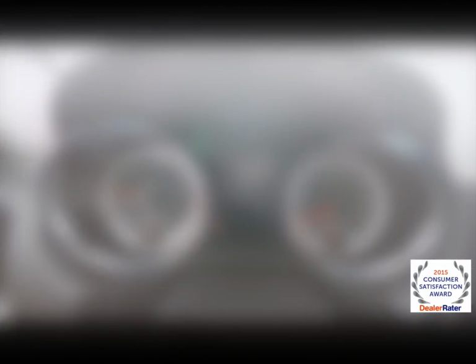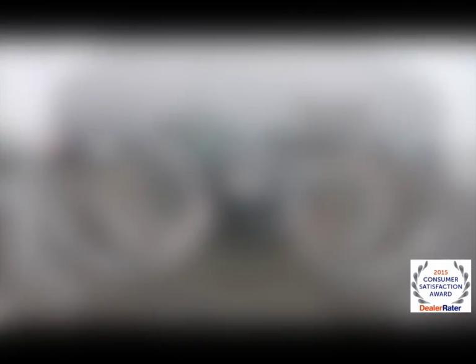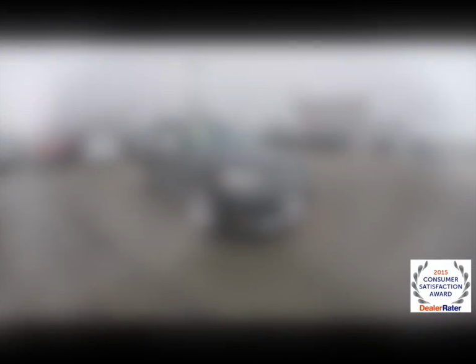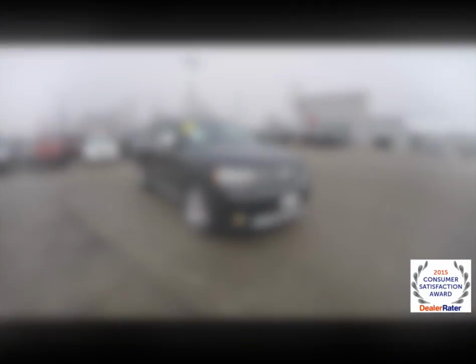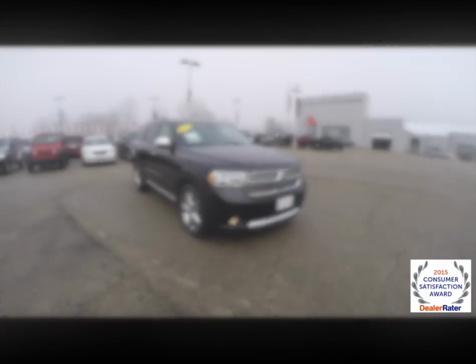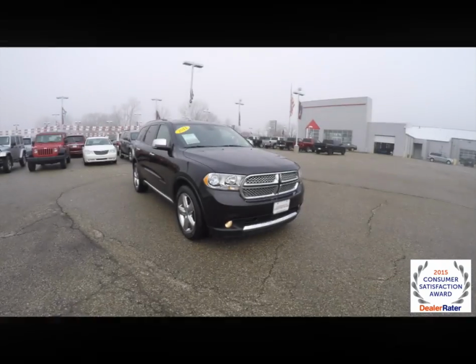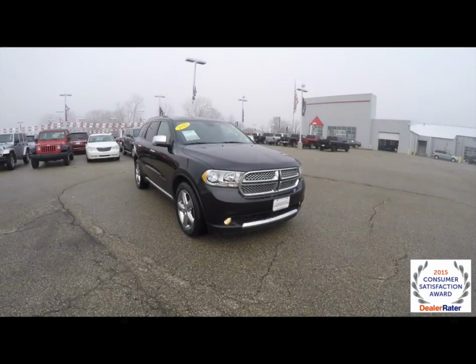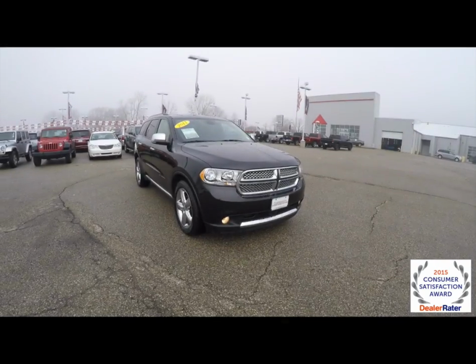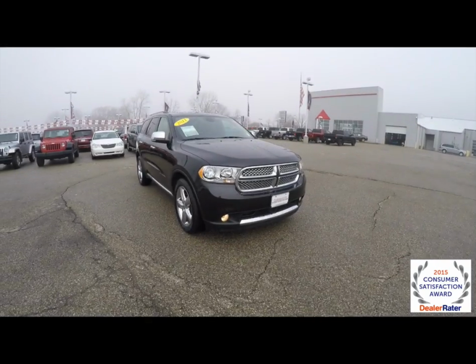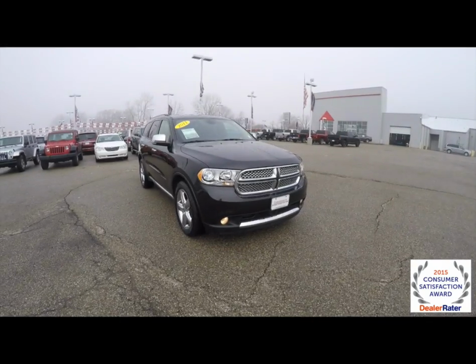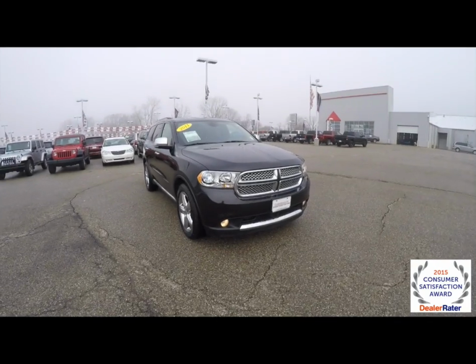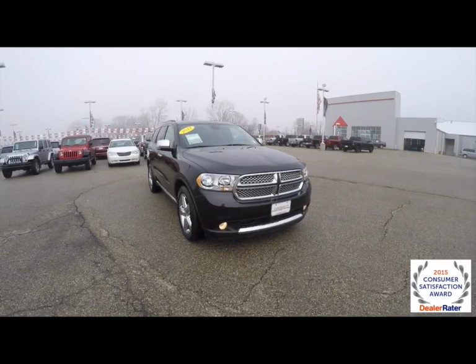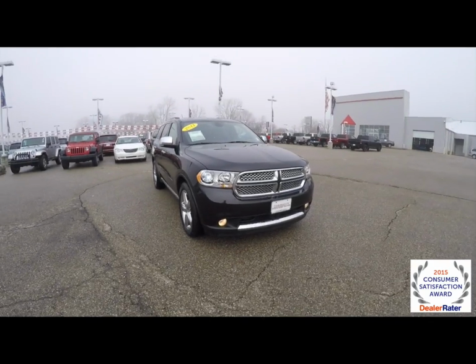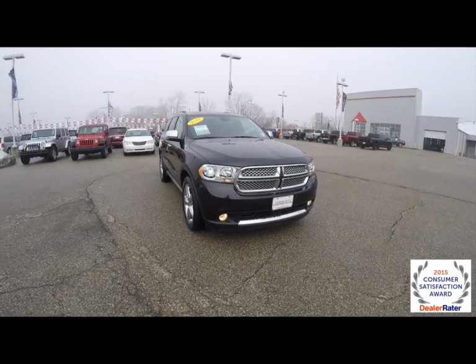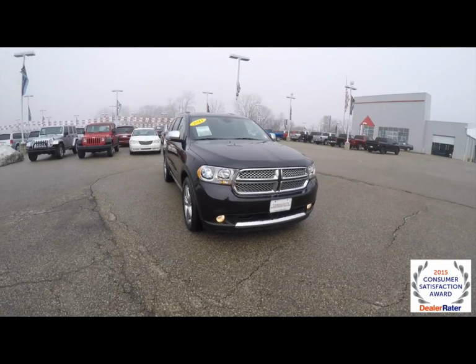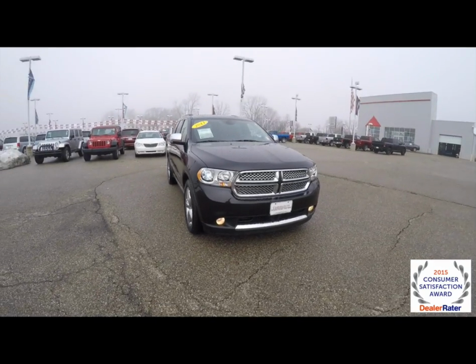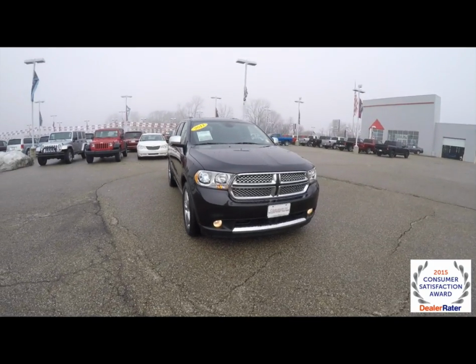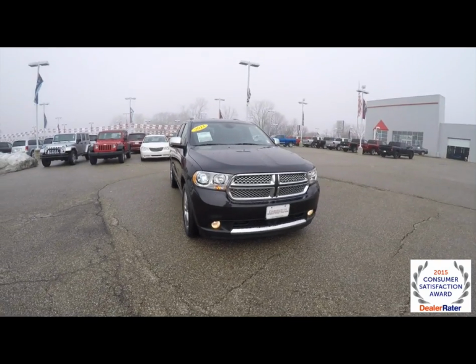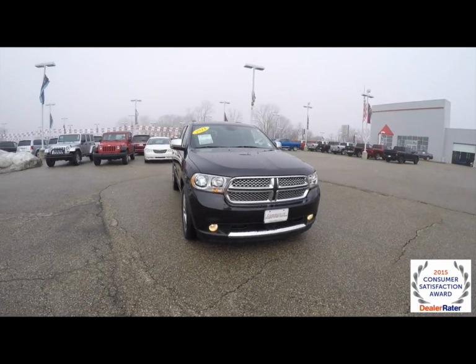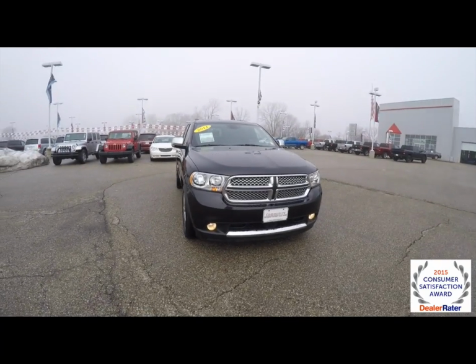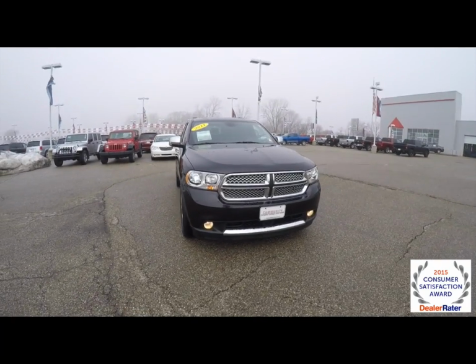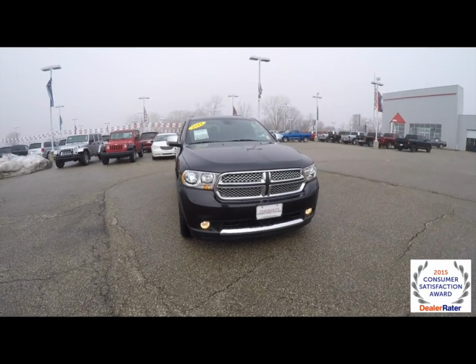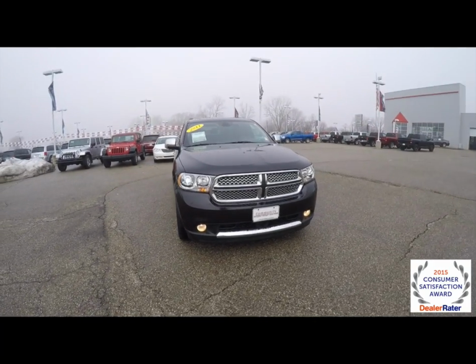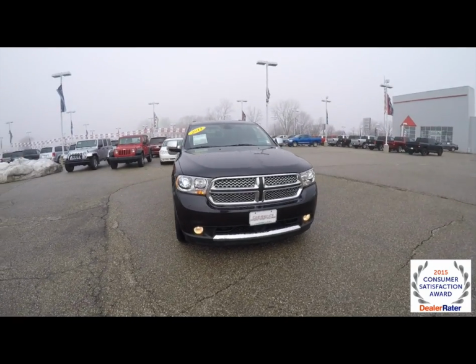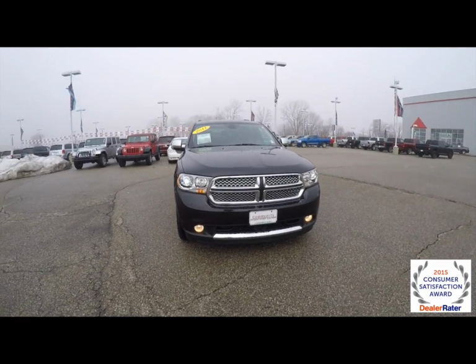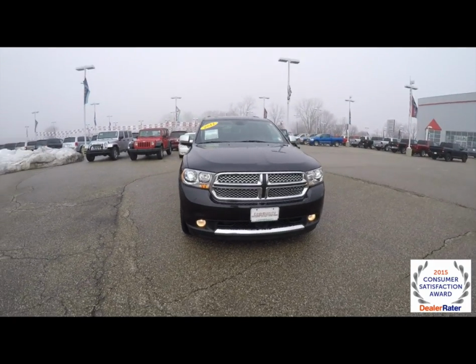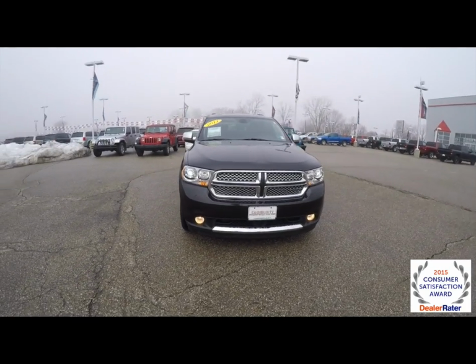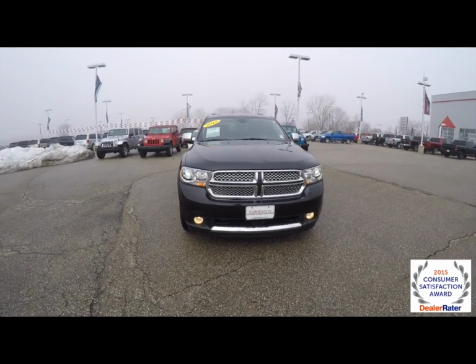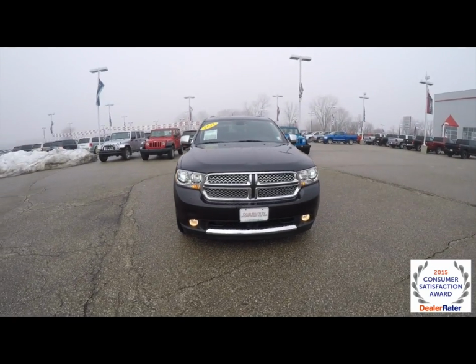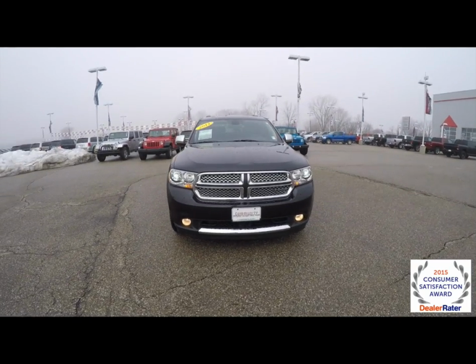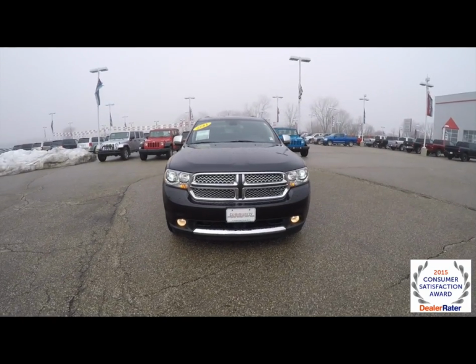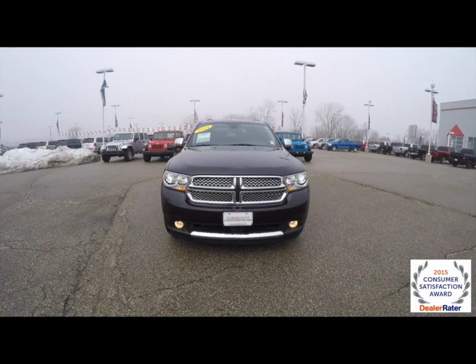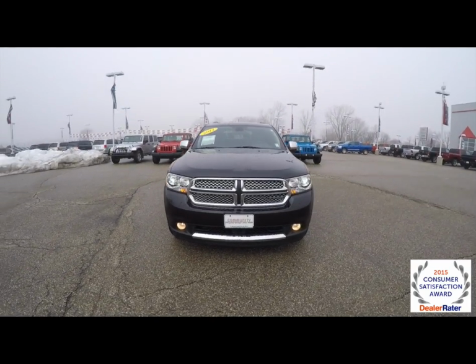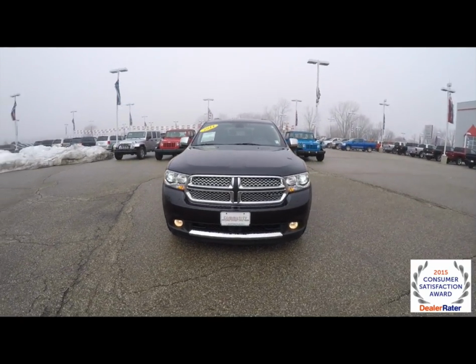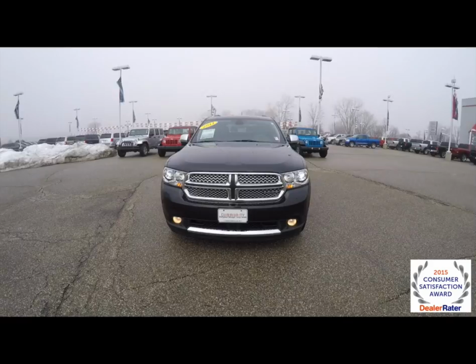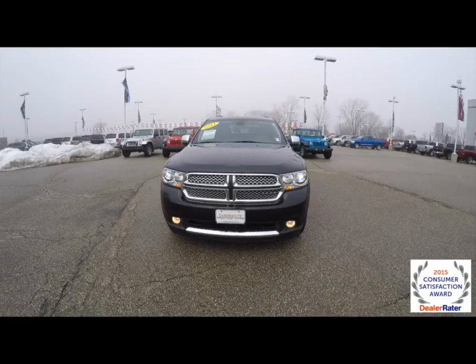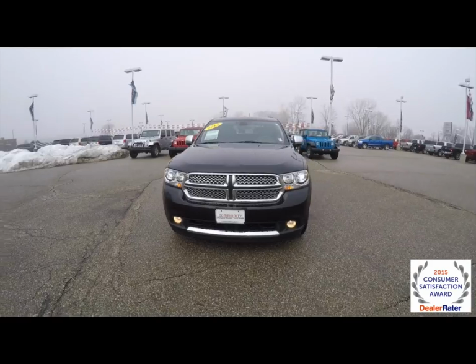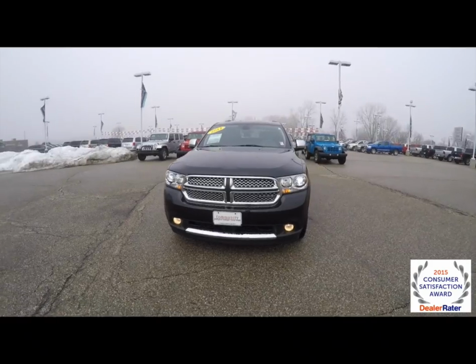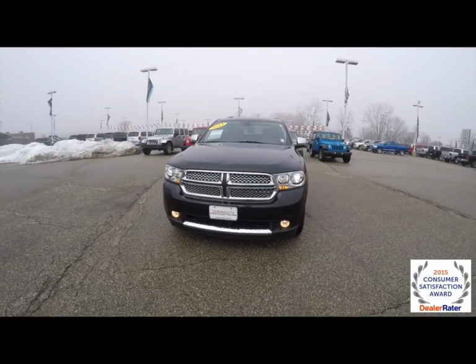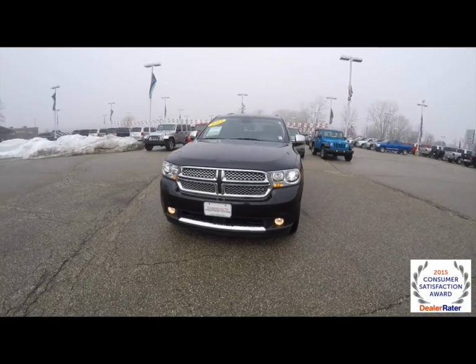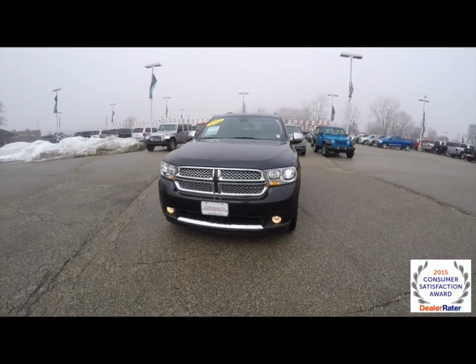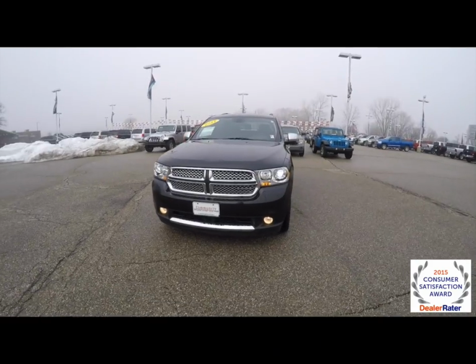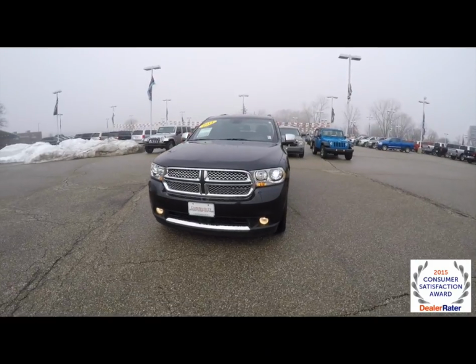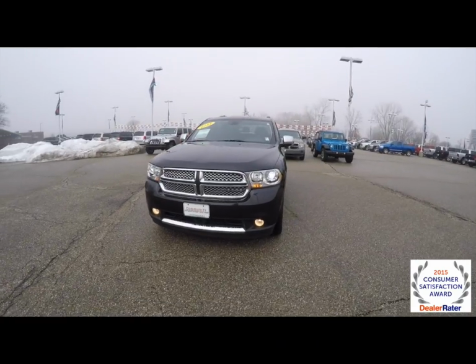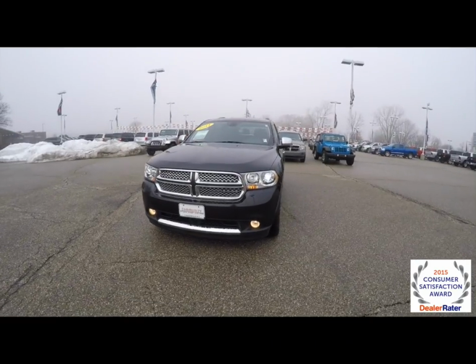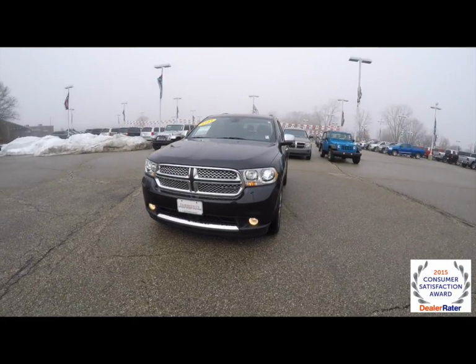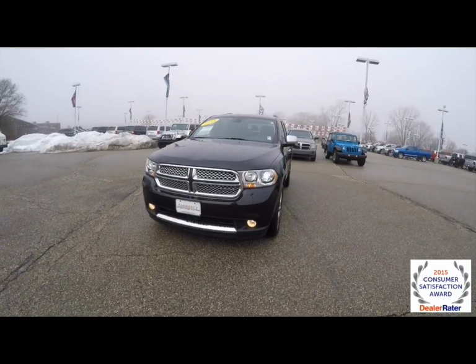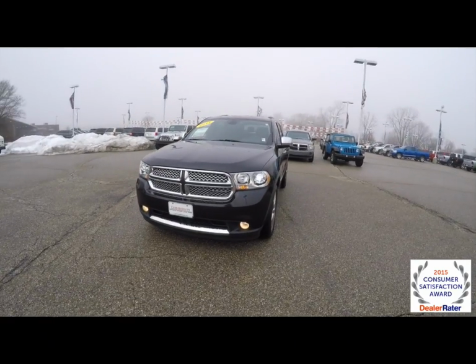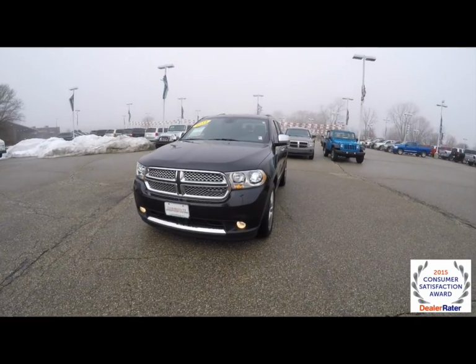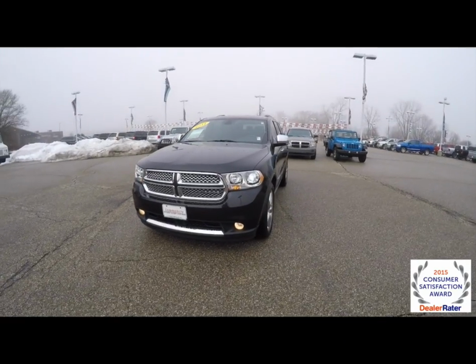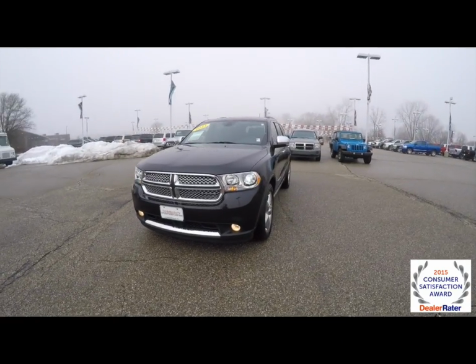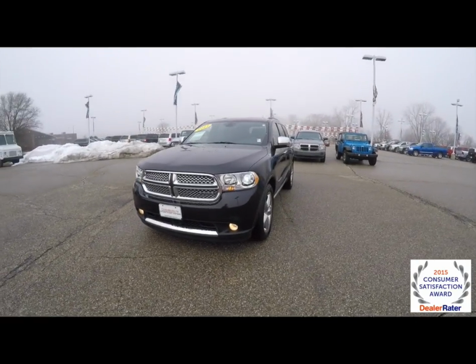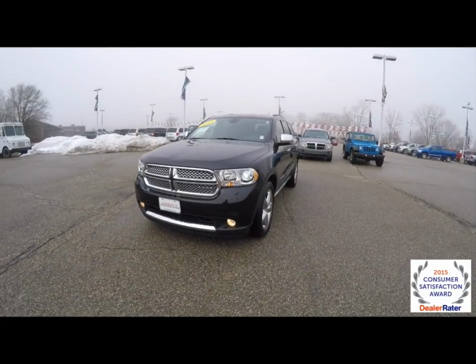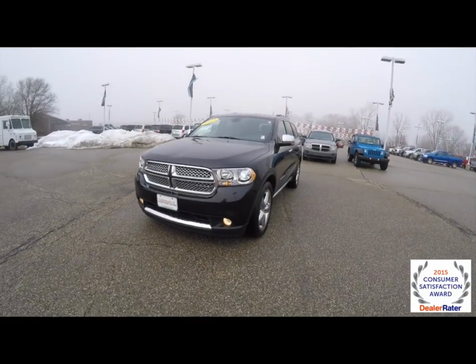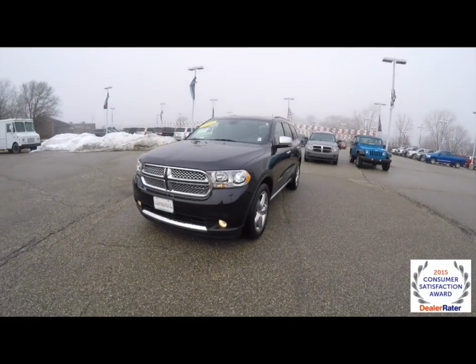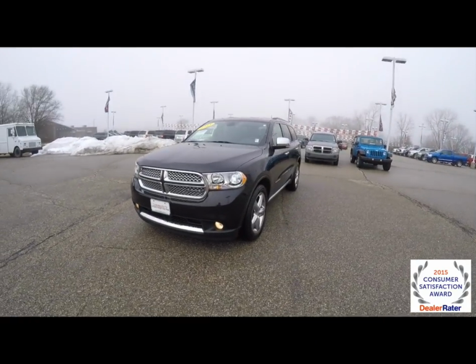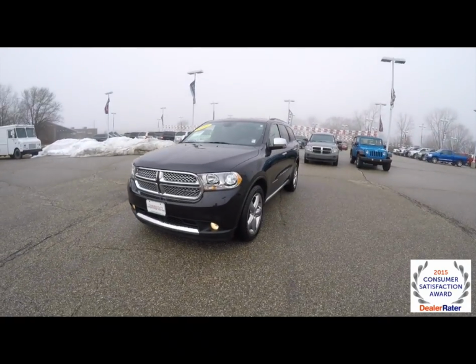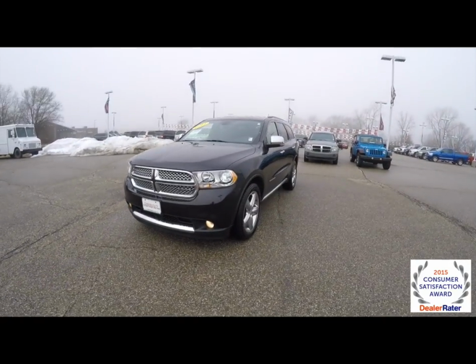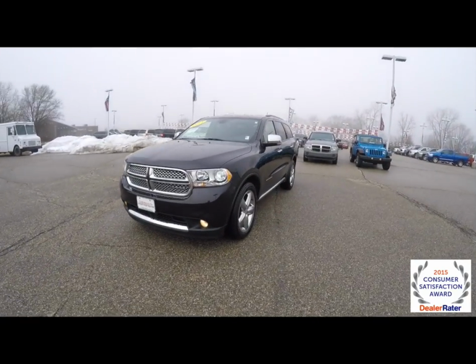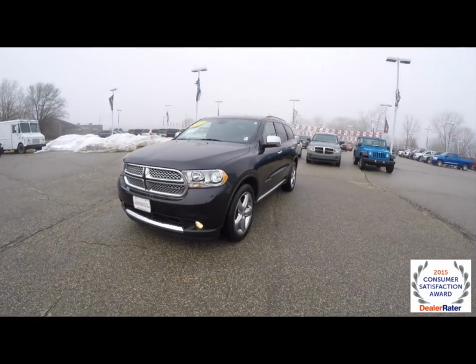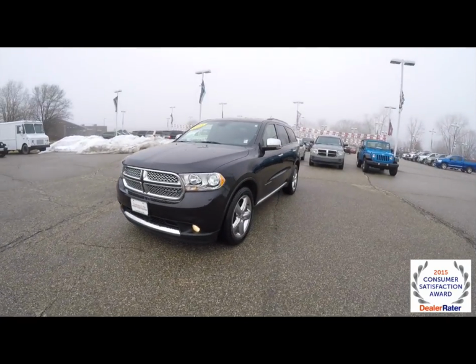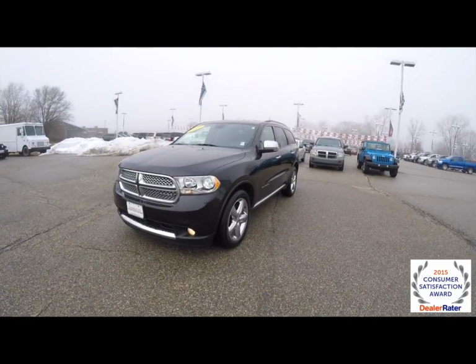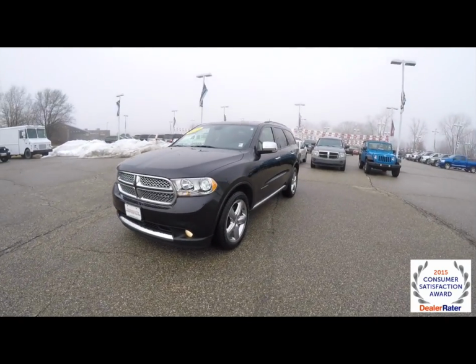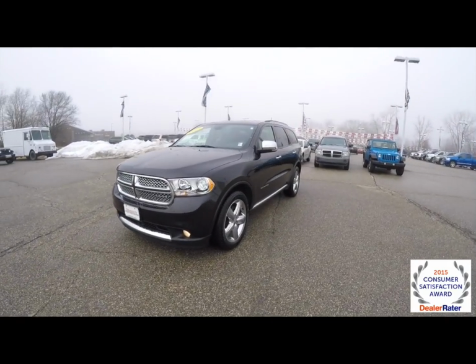Hello everyone. Today we're going to take a quick walk around look at this 2011 Dodge Durango Citadel all-wheel drive.